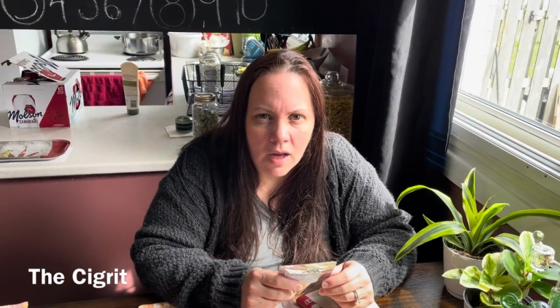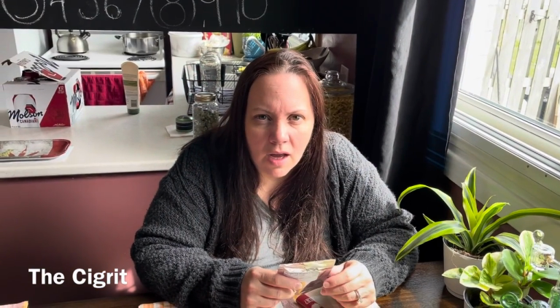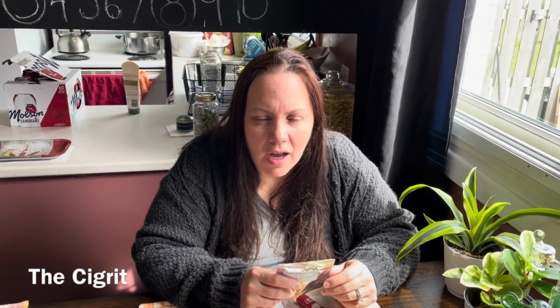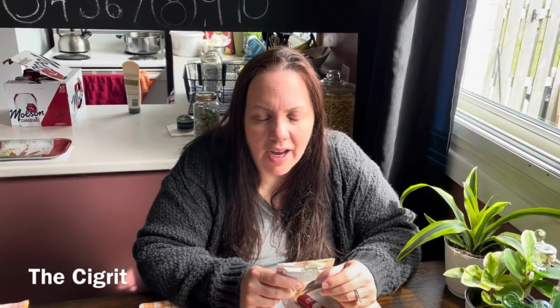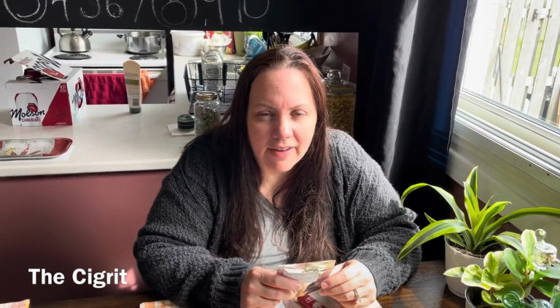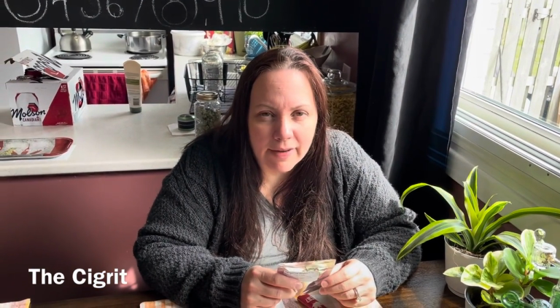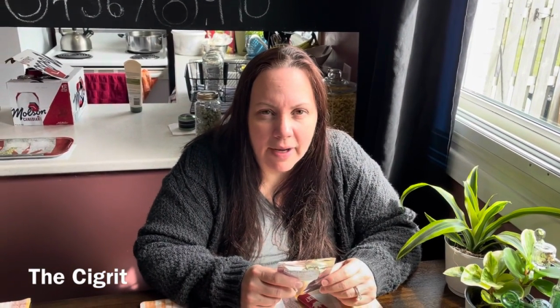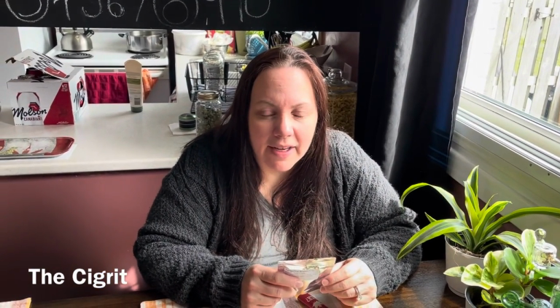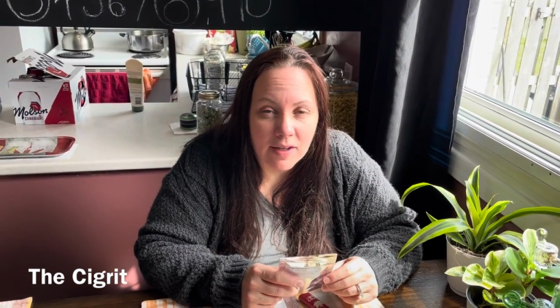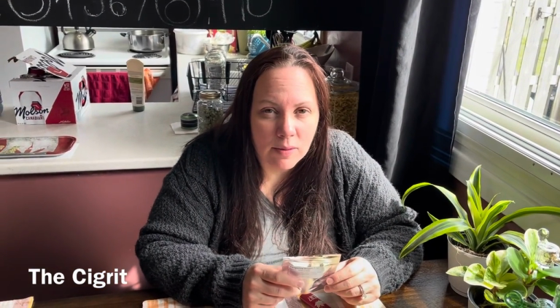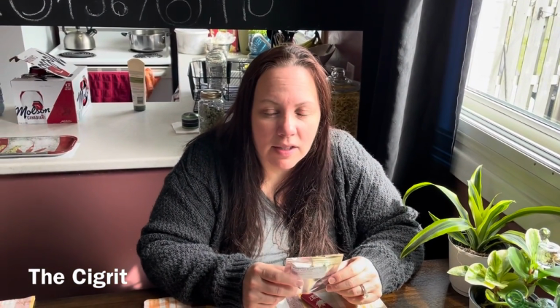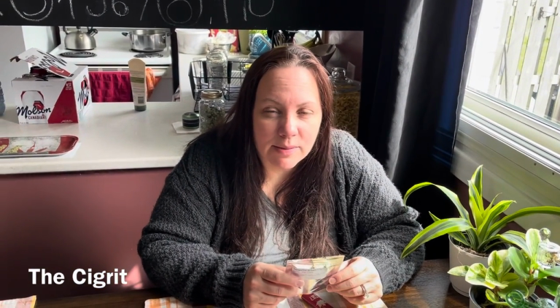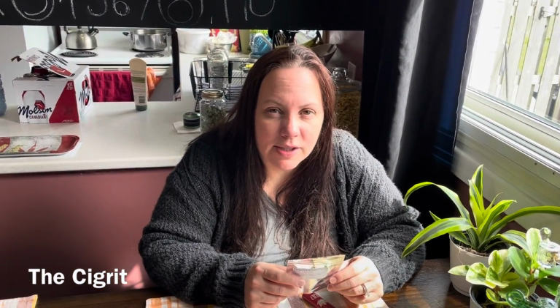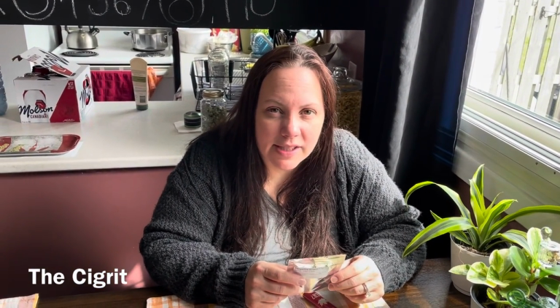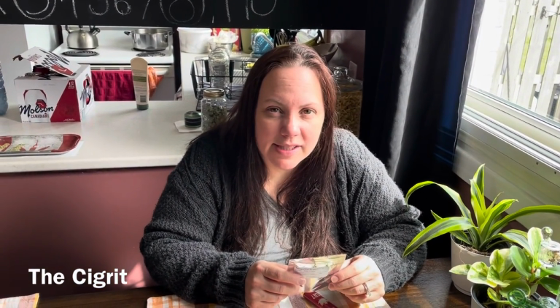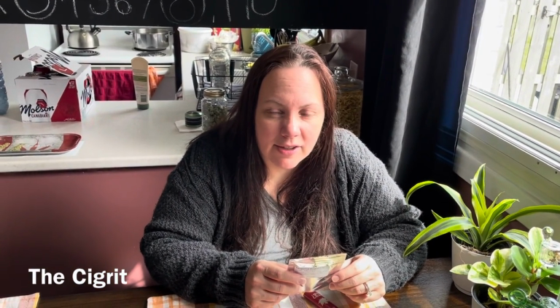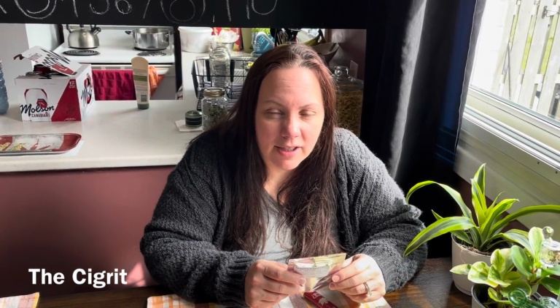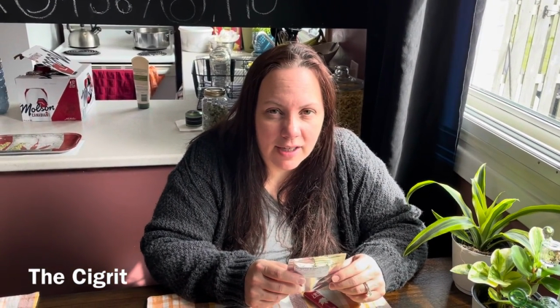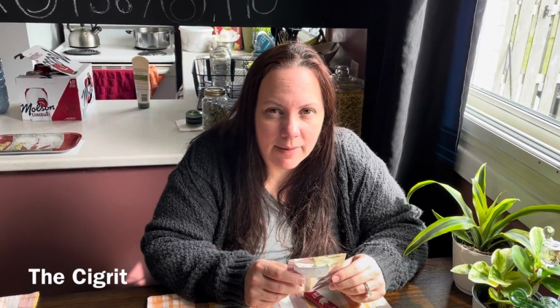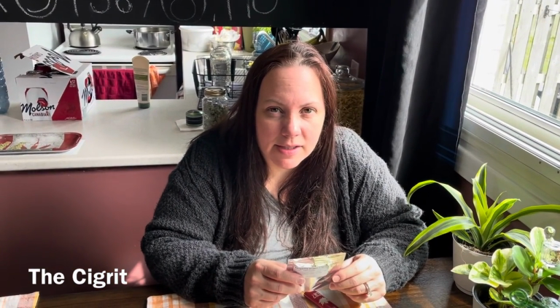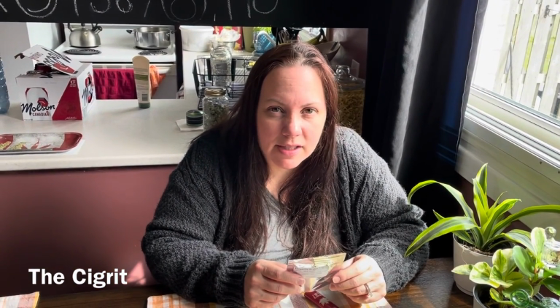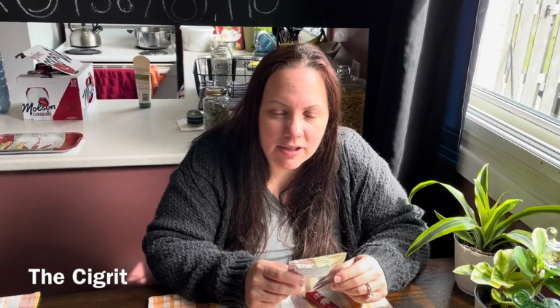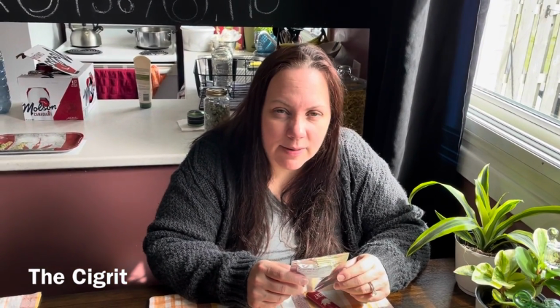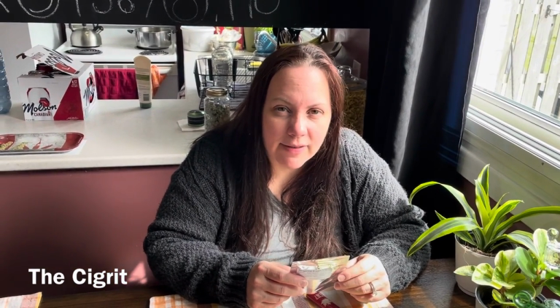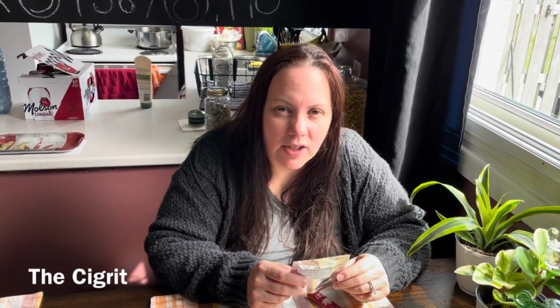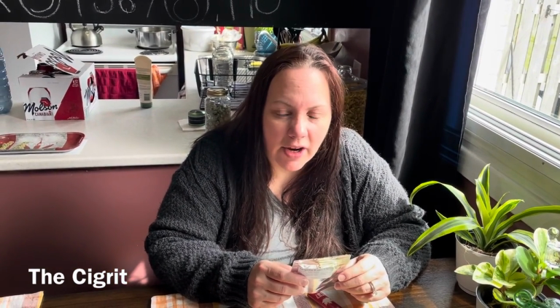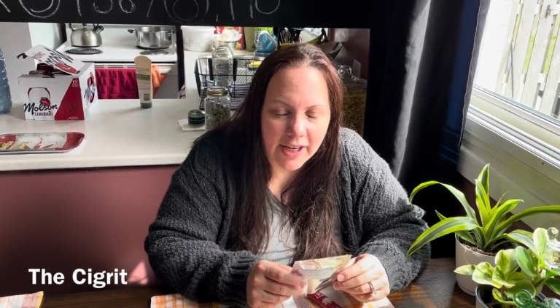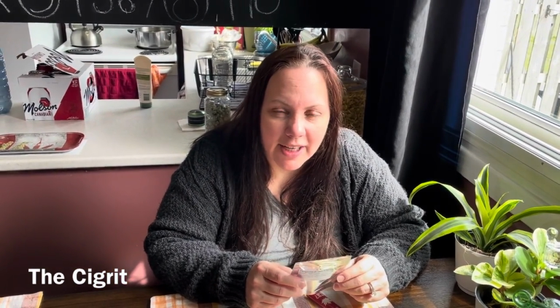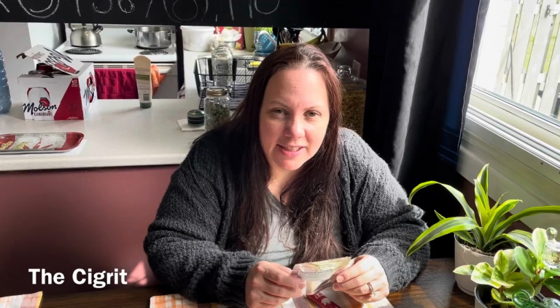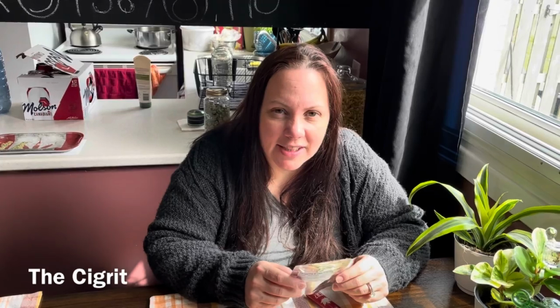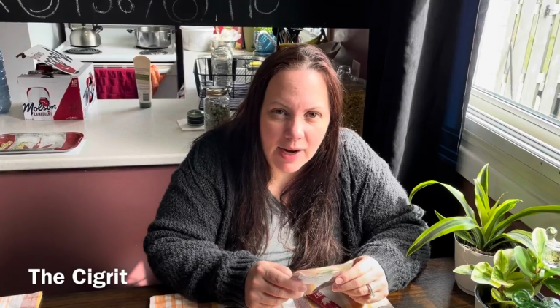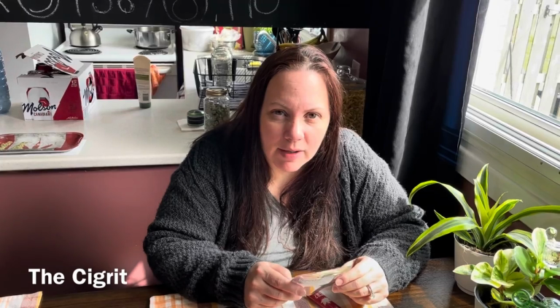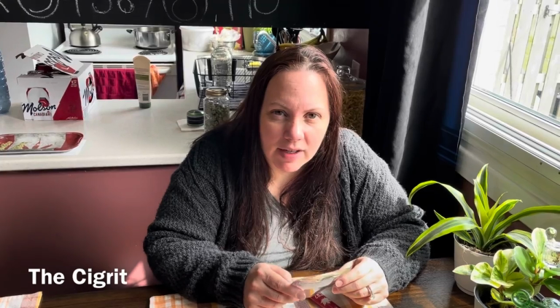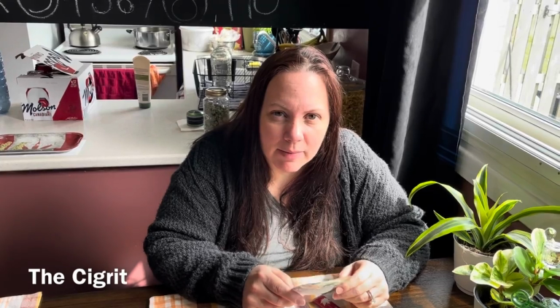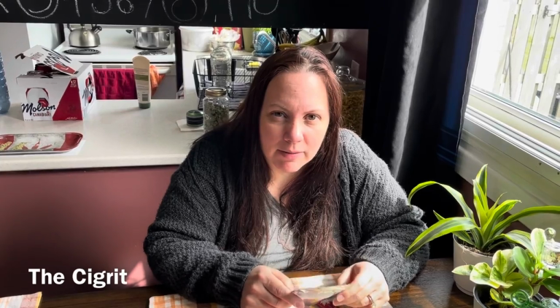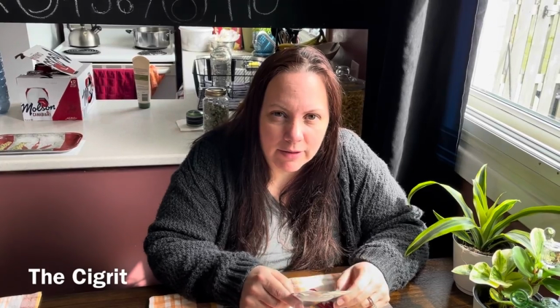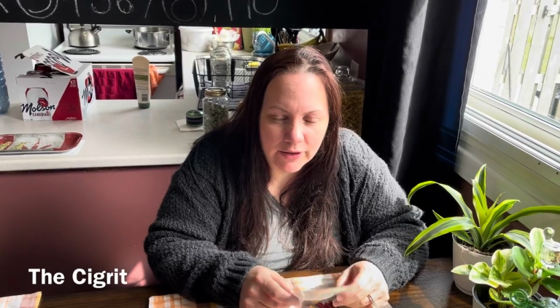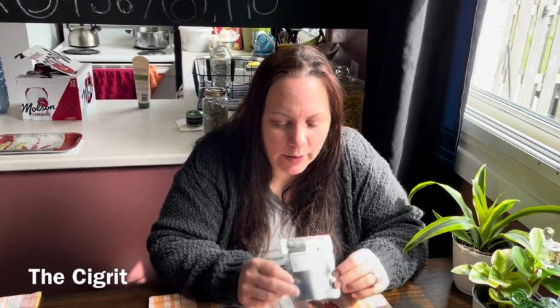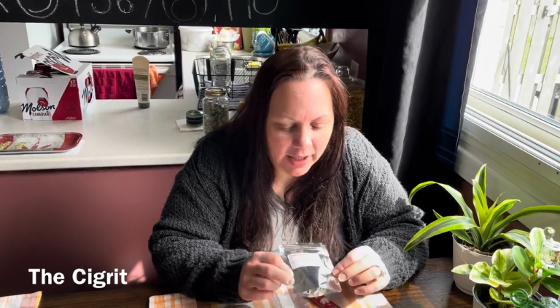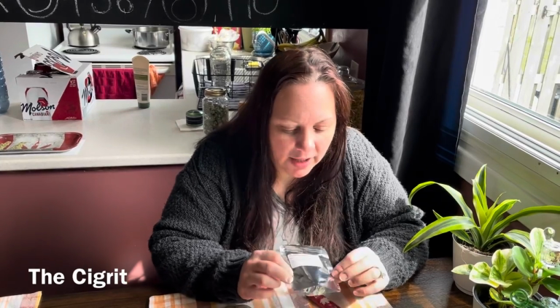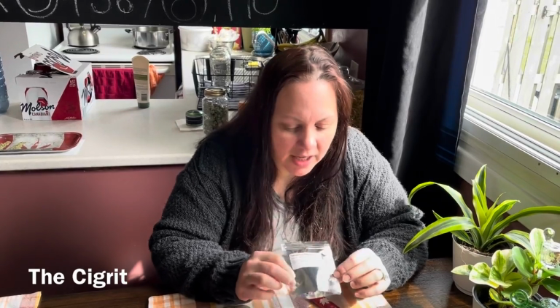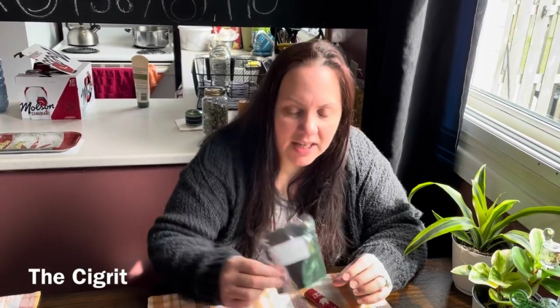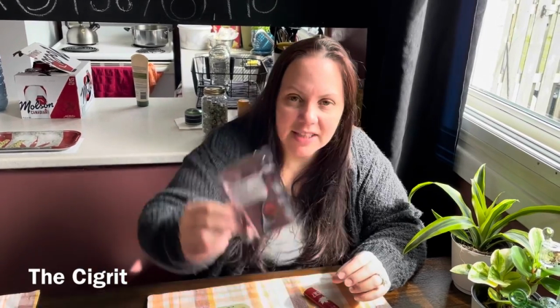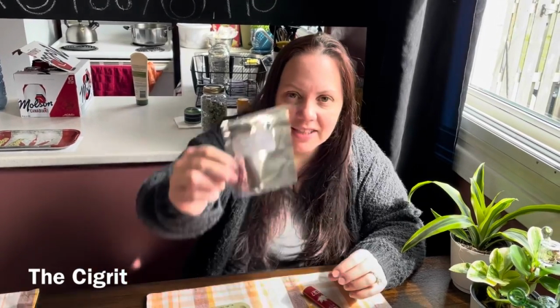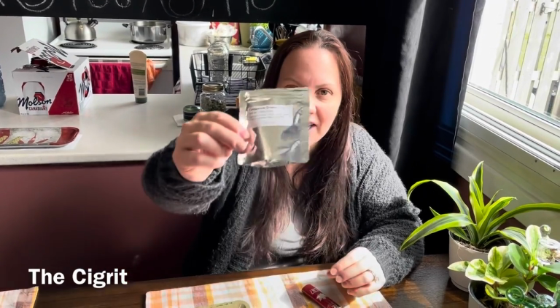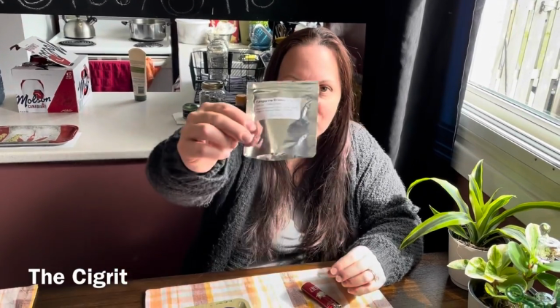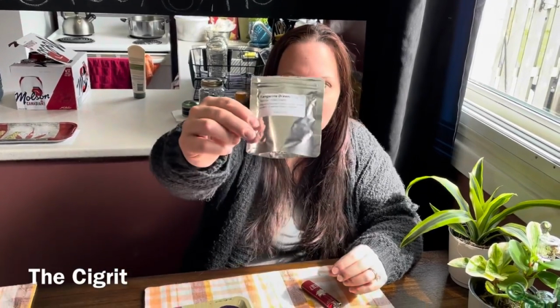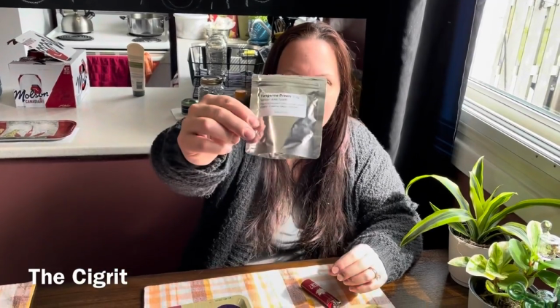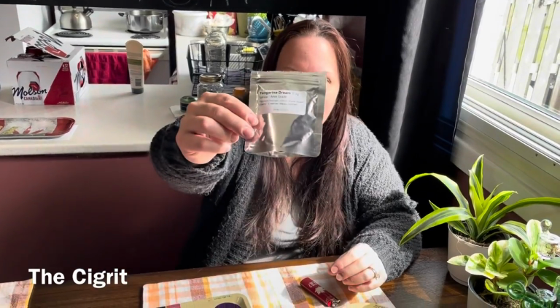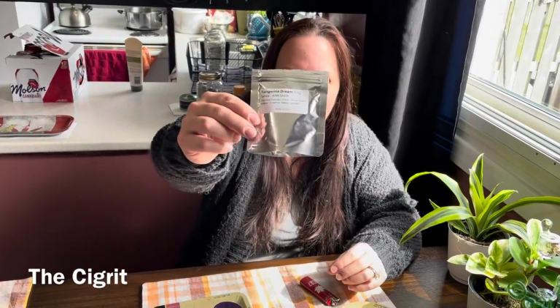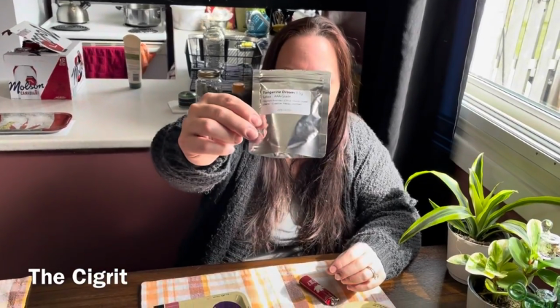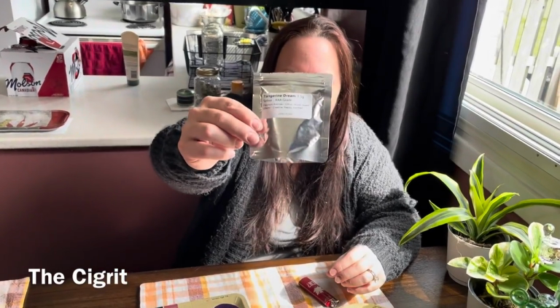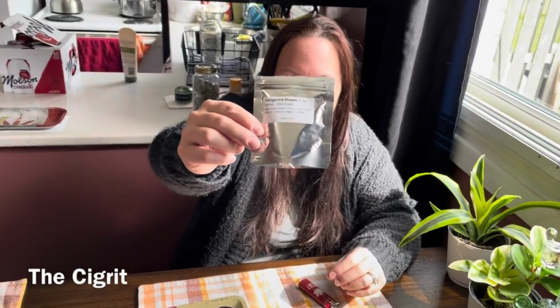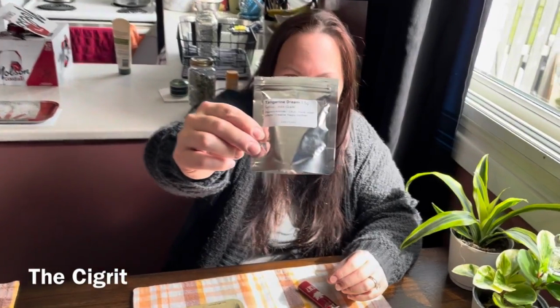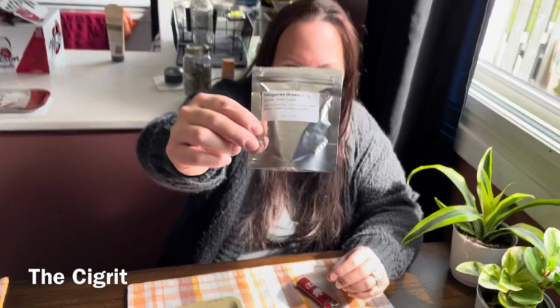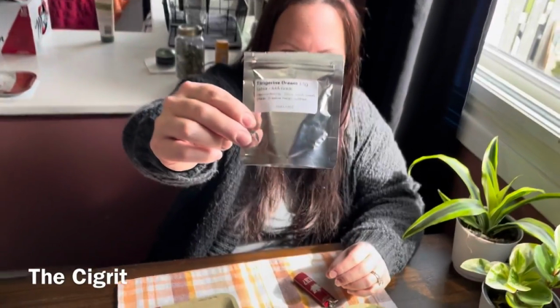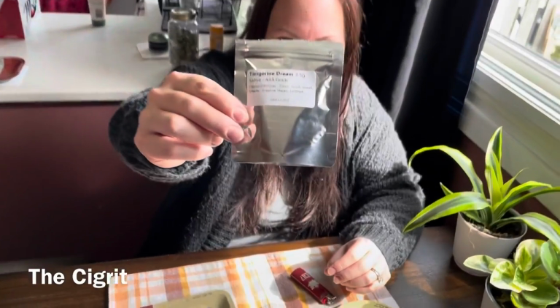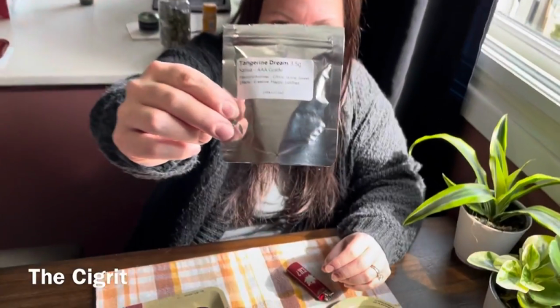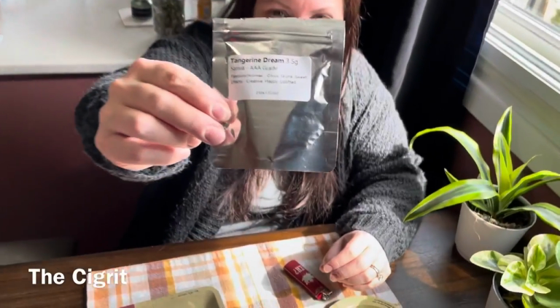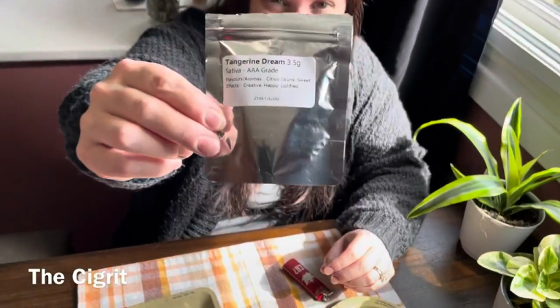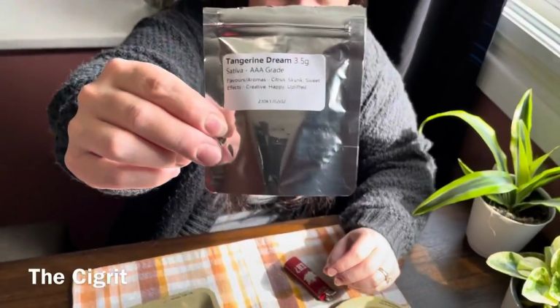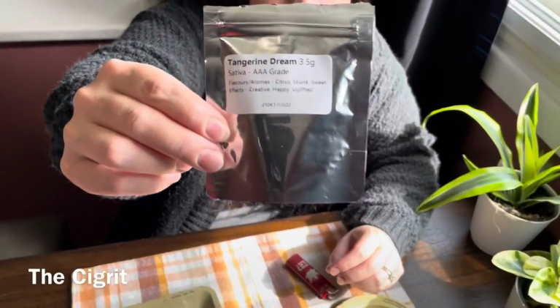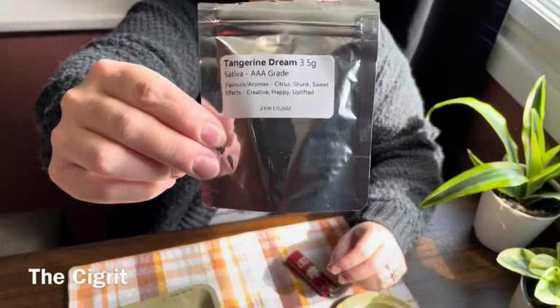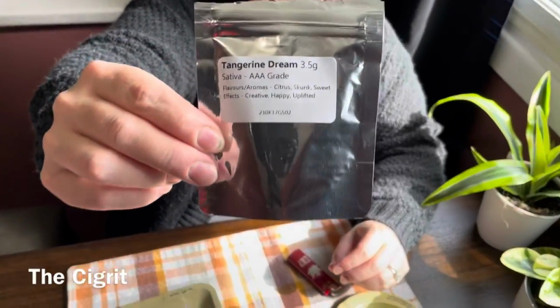Hi everybody. Welcome to The Cigarette. I'm The Cigarette's Wife, Donna, and today we're going to be reviewing Tangerine Dream from Kootenai Botanicals.